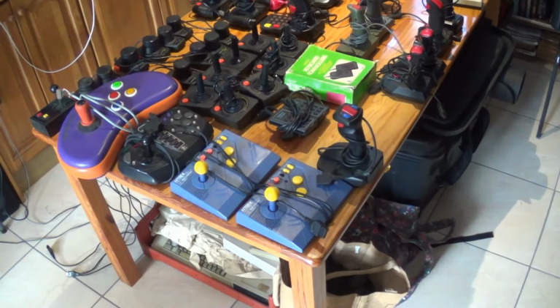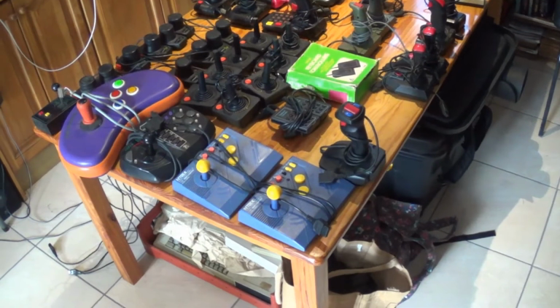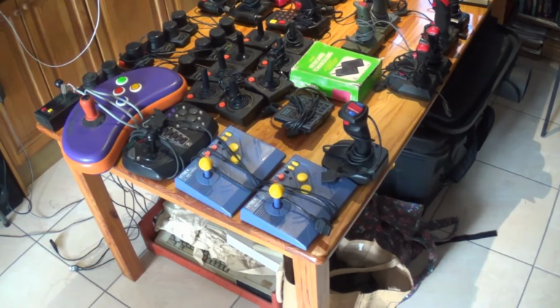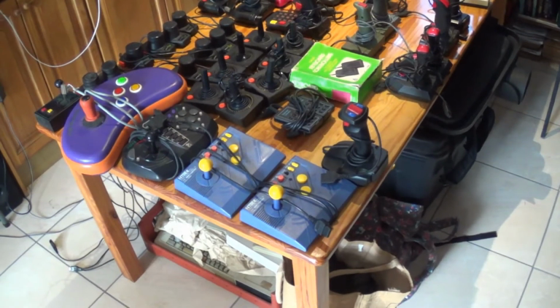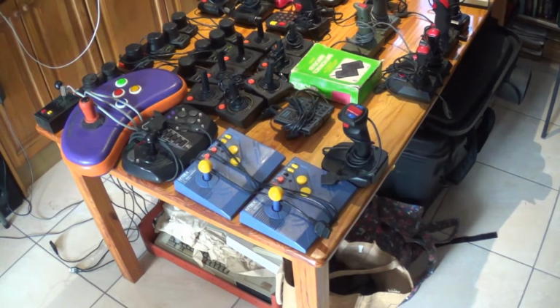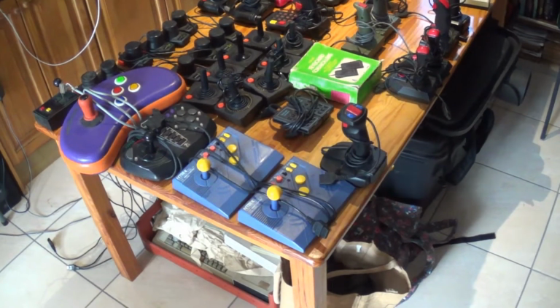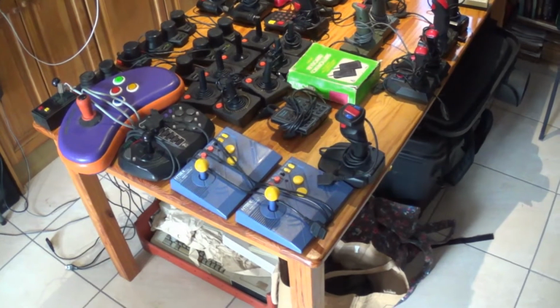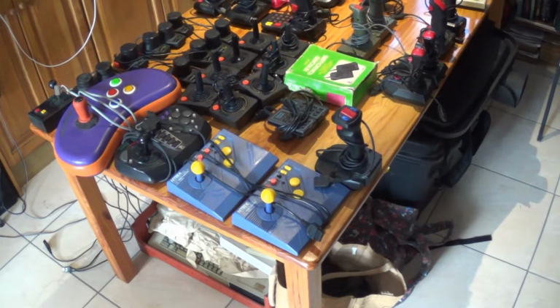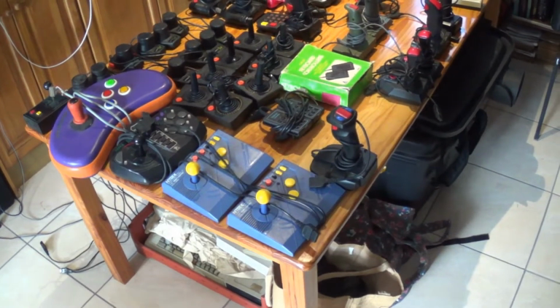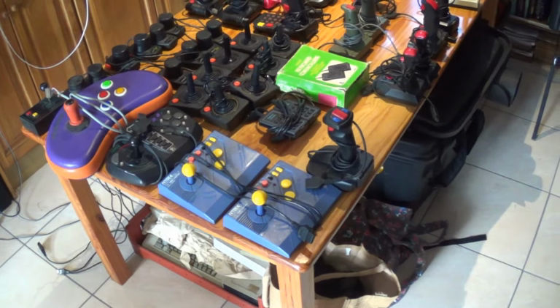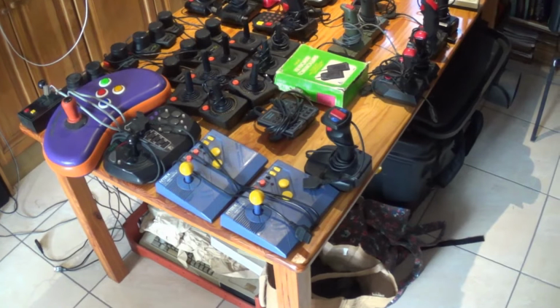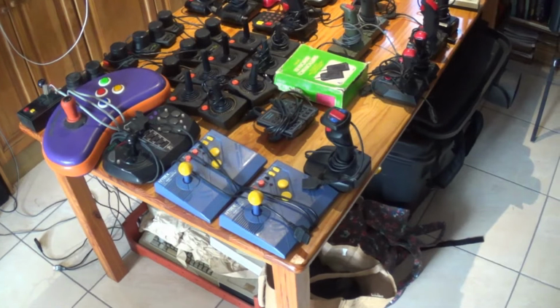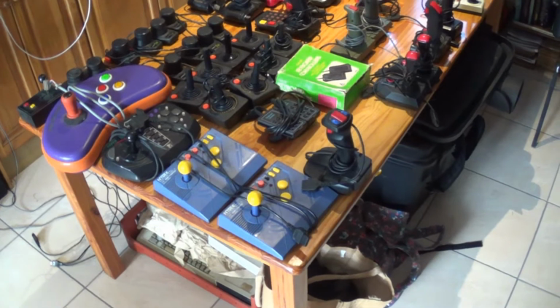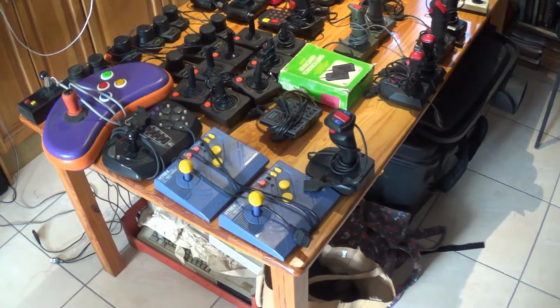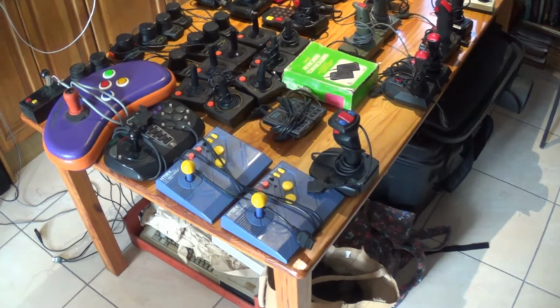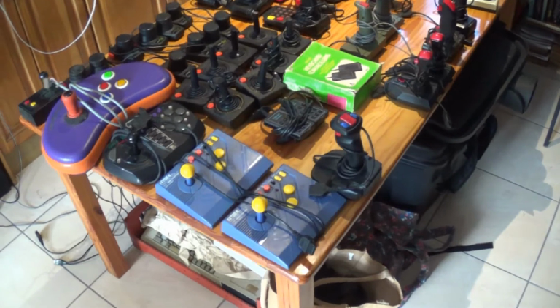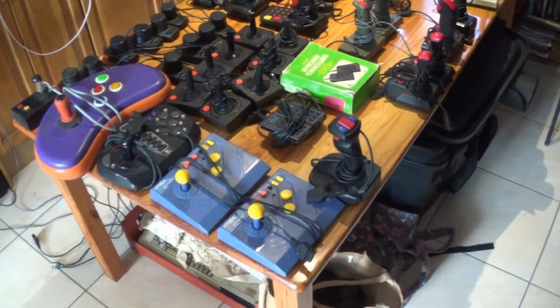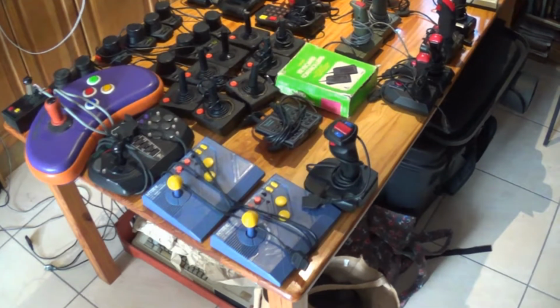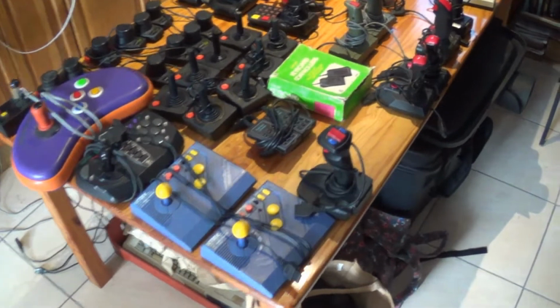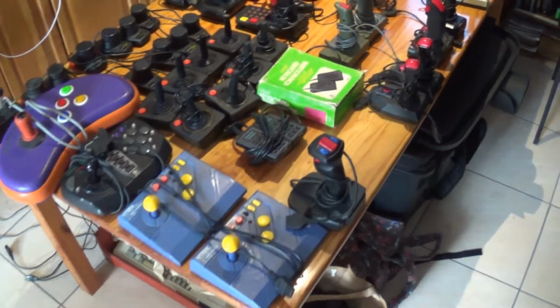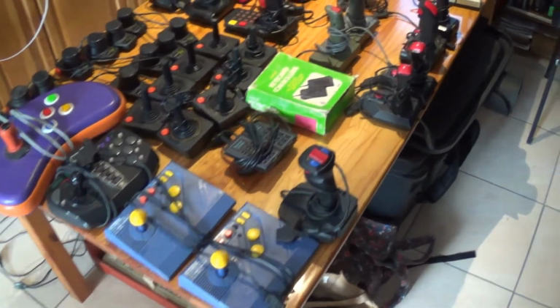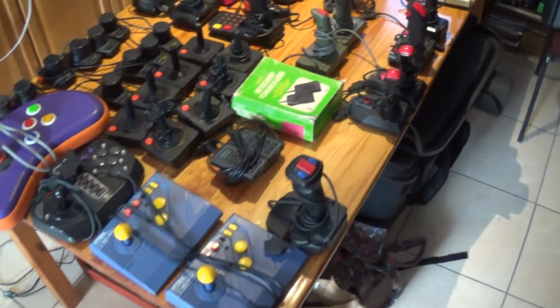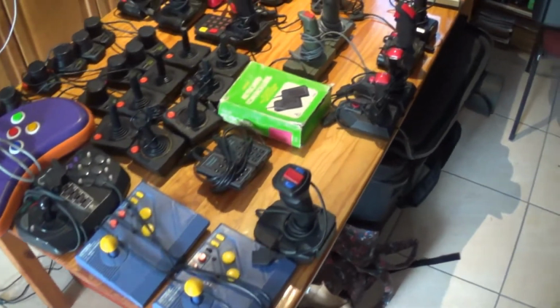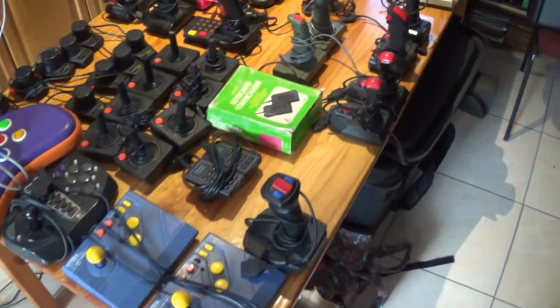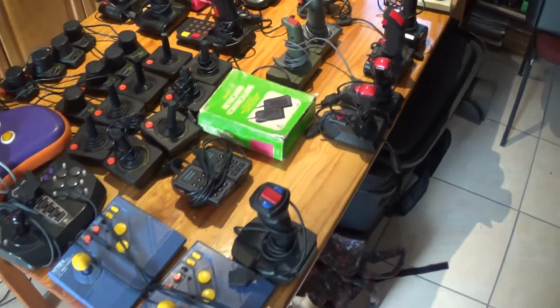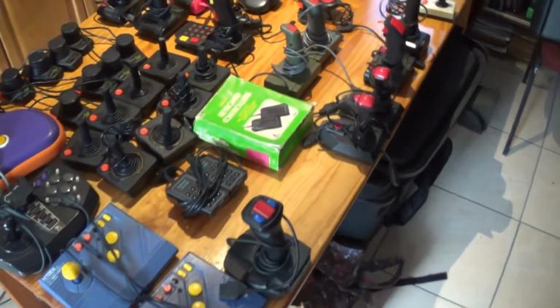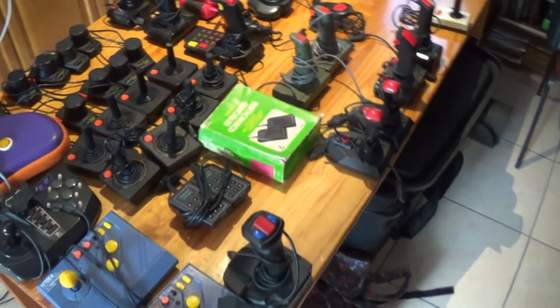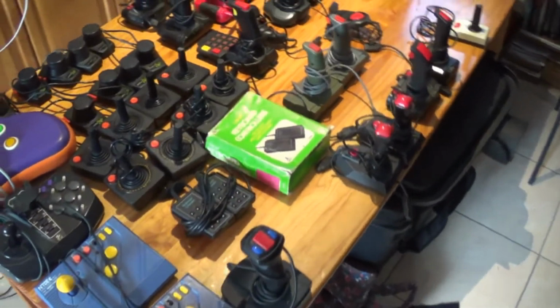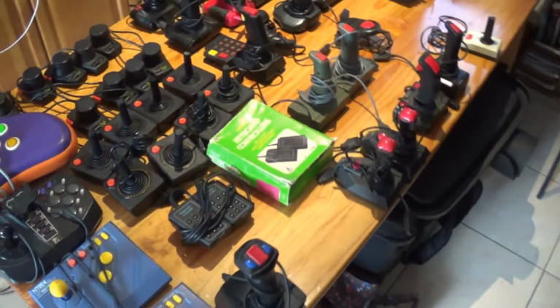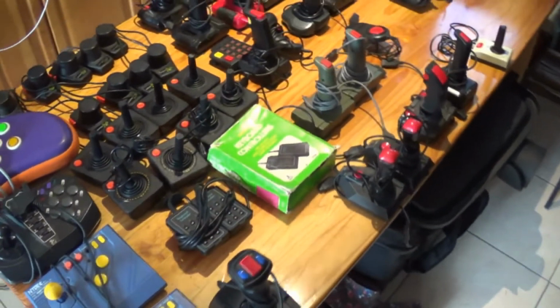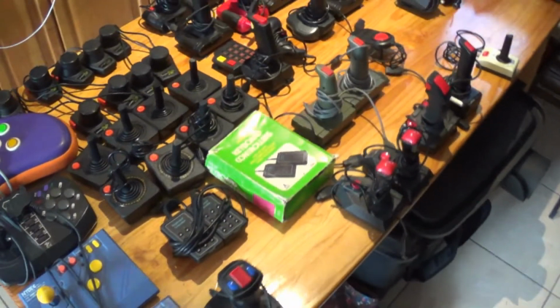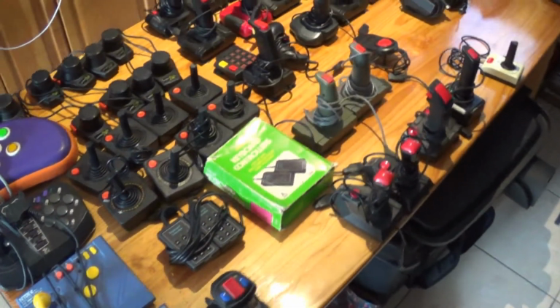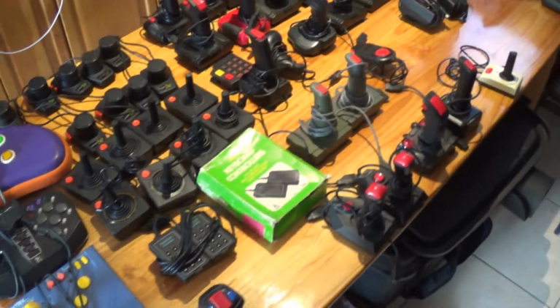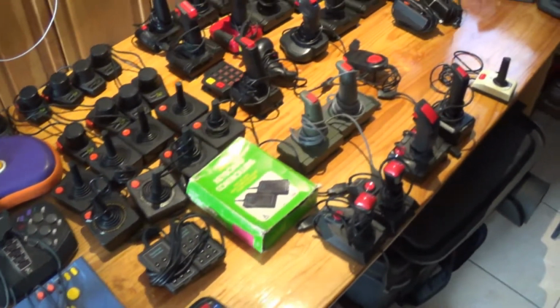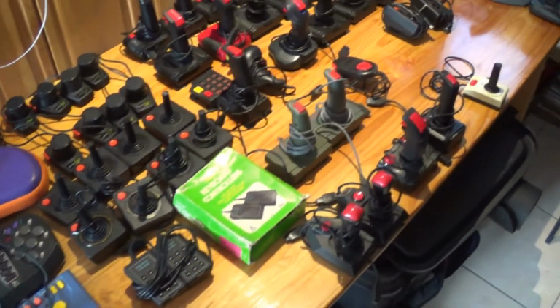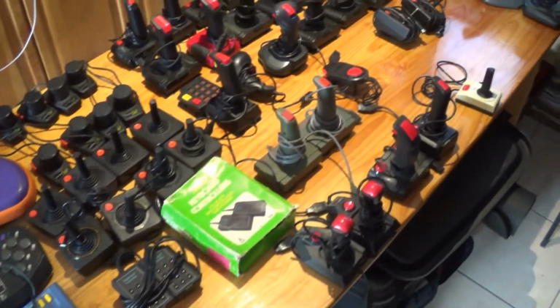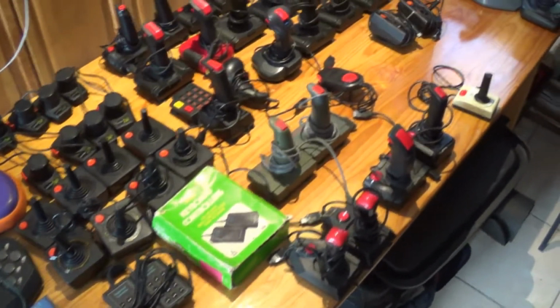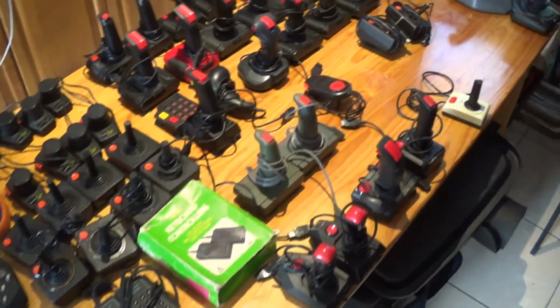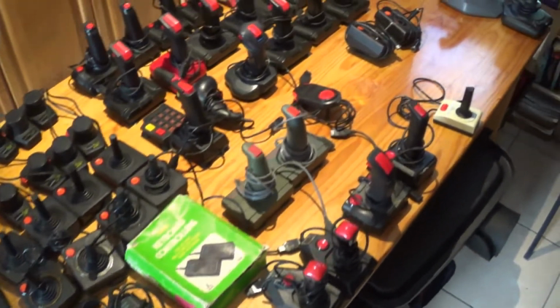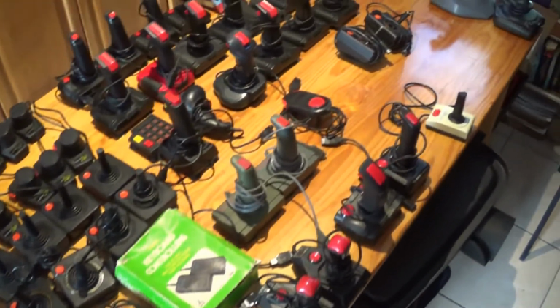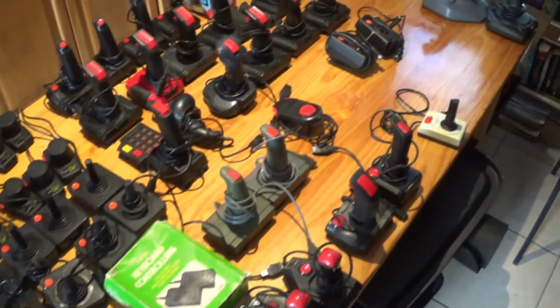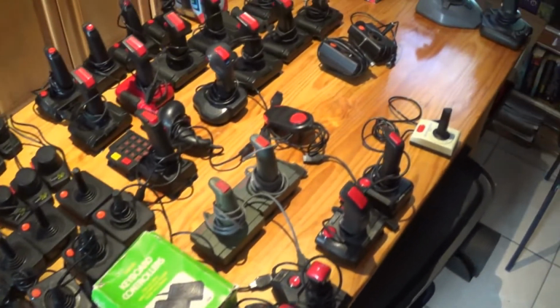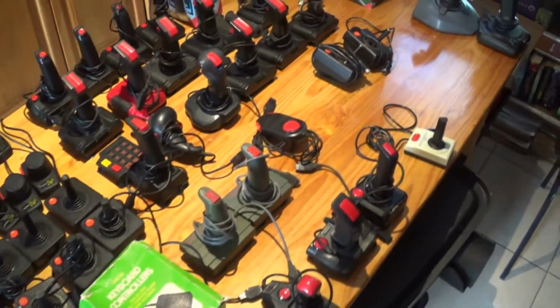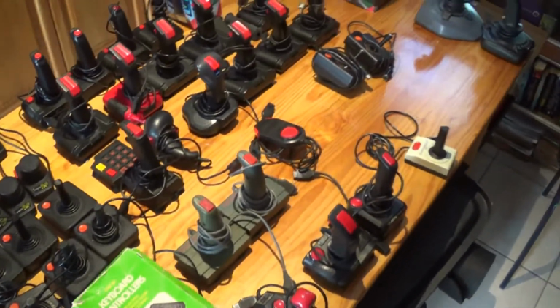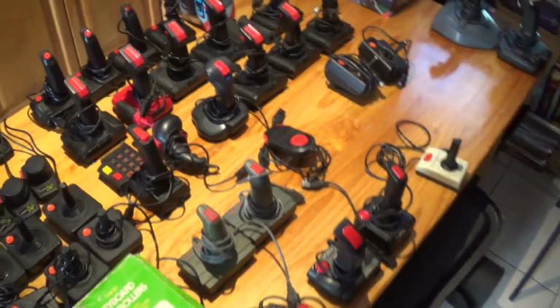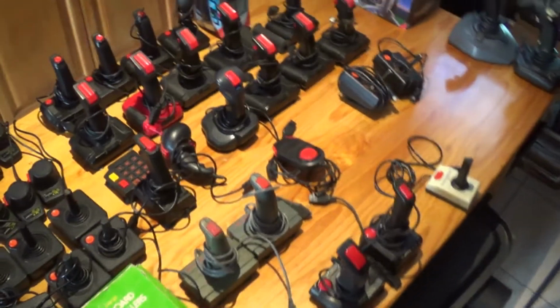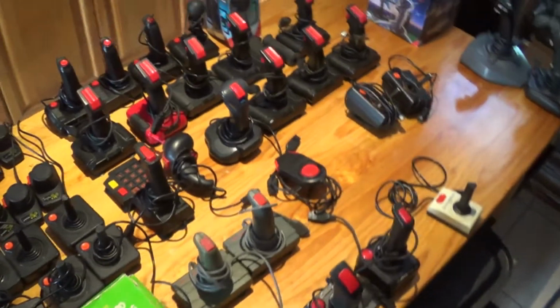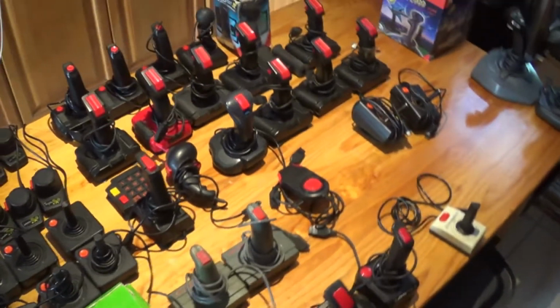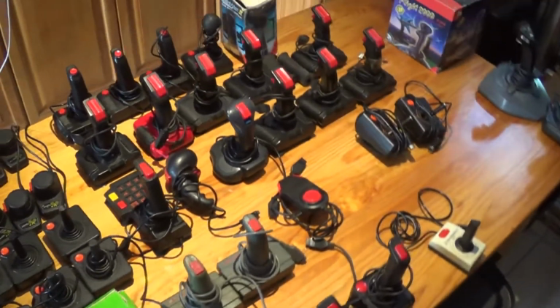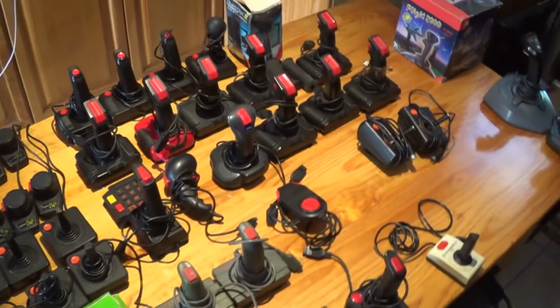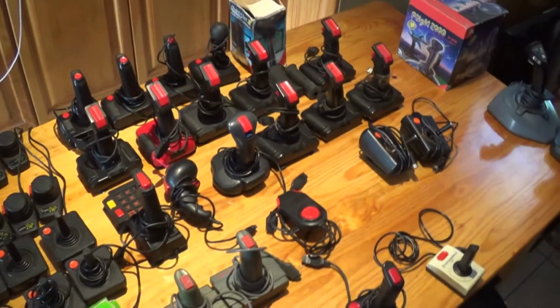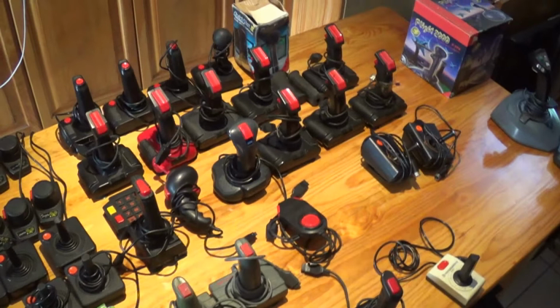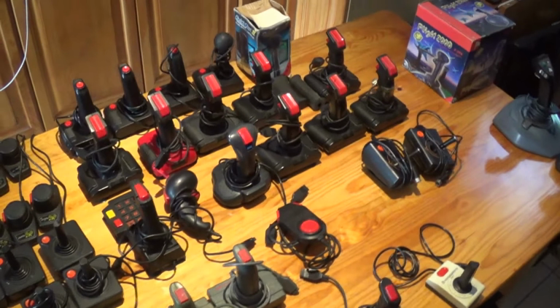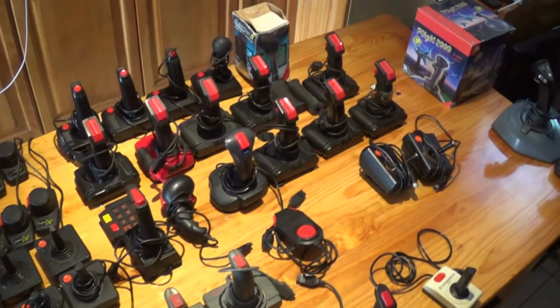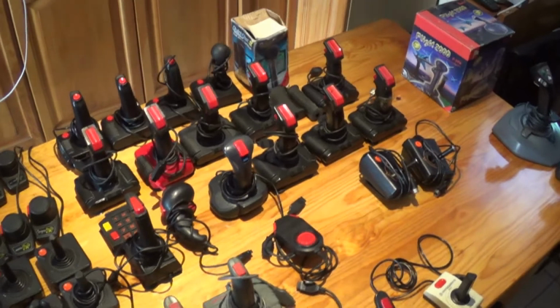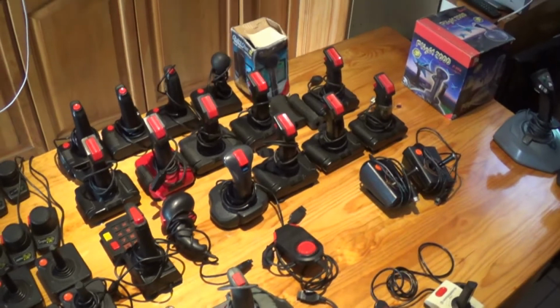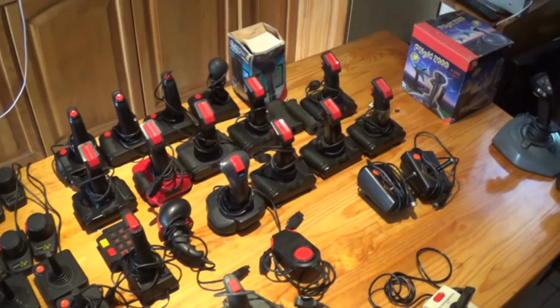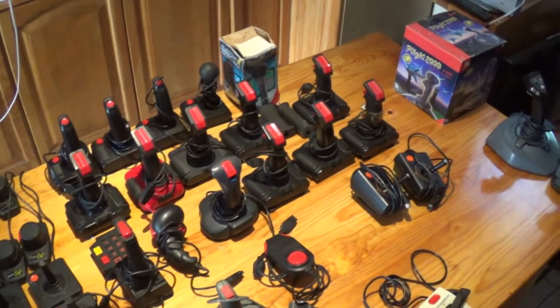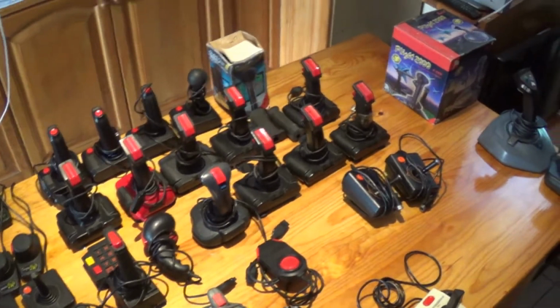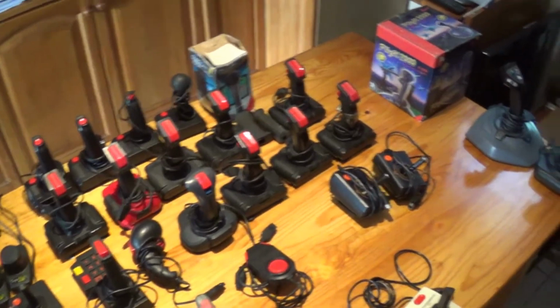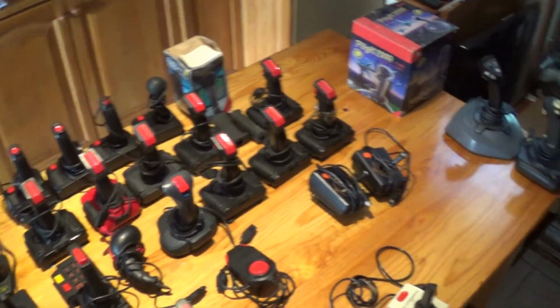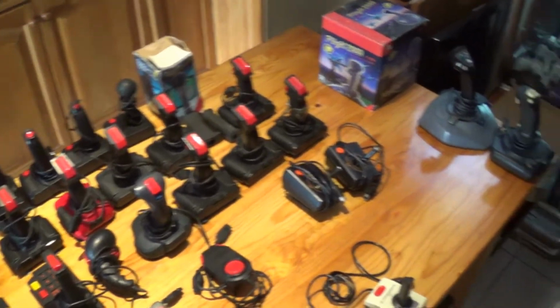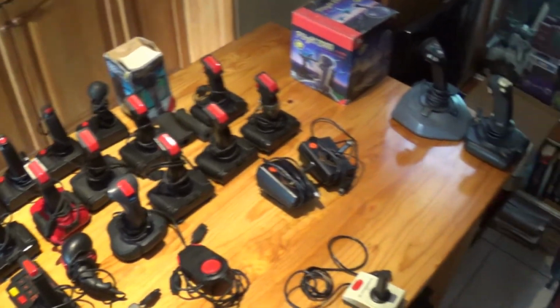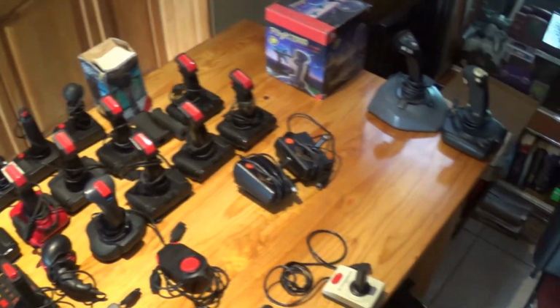Well, I've packed them all out and I have a table full of joysticks!